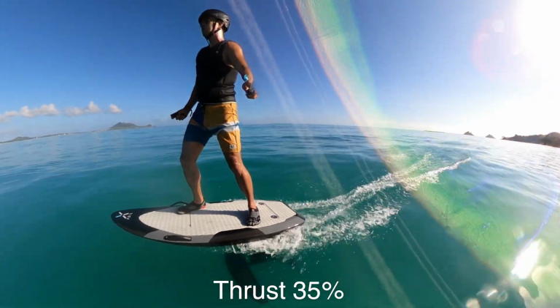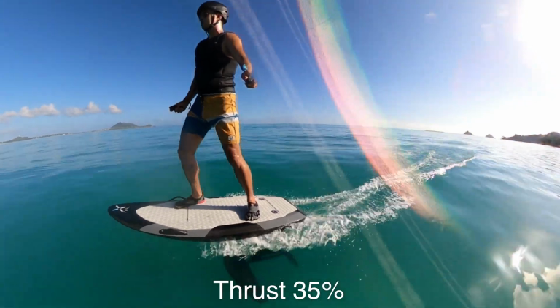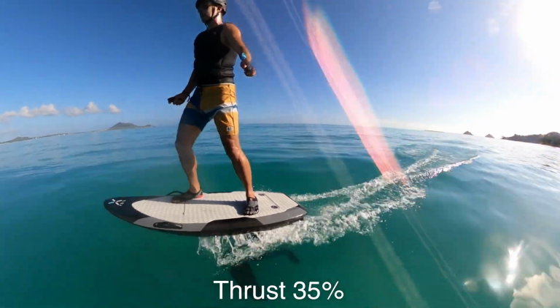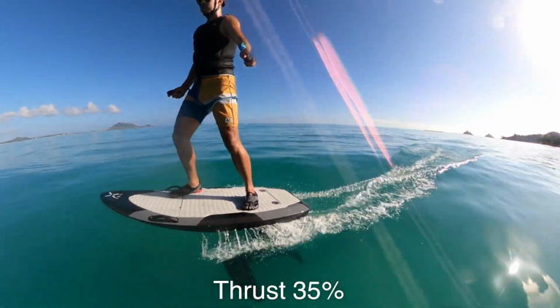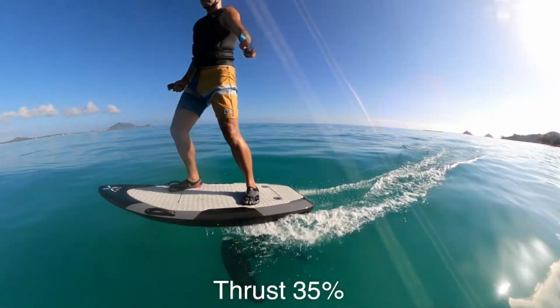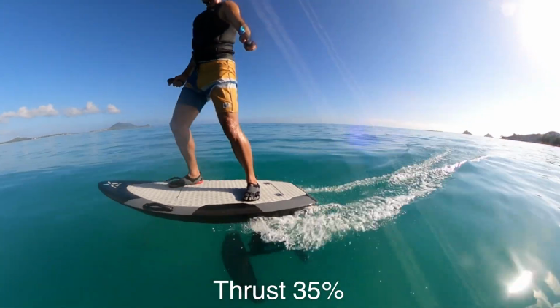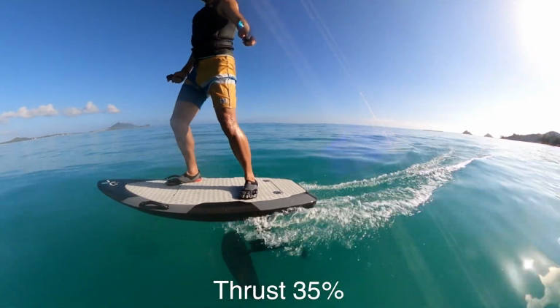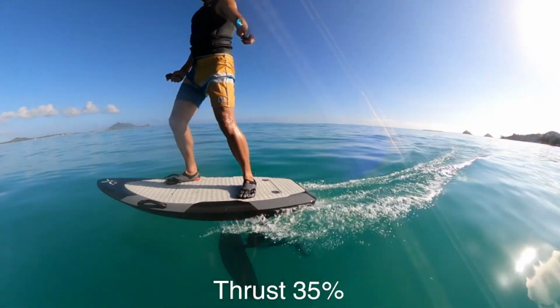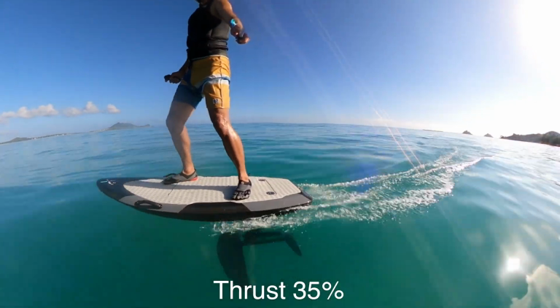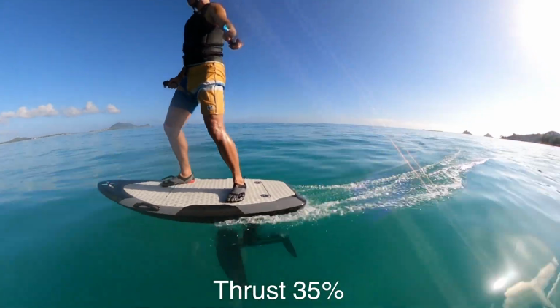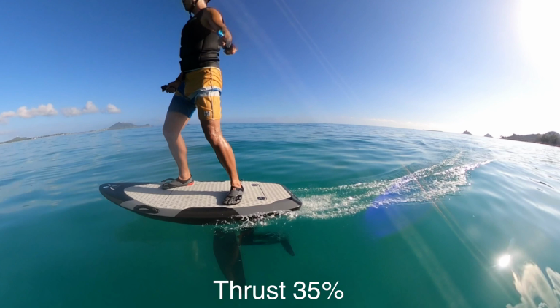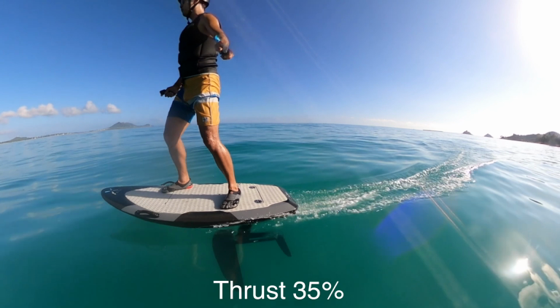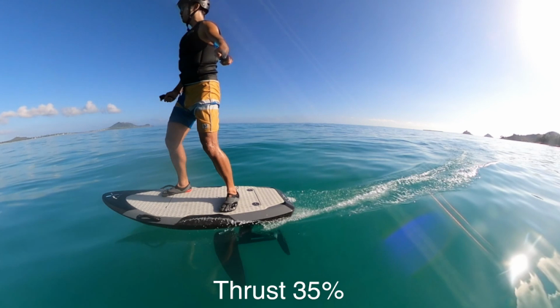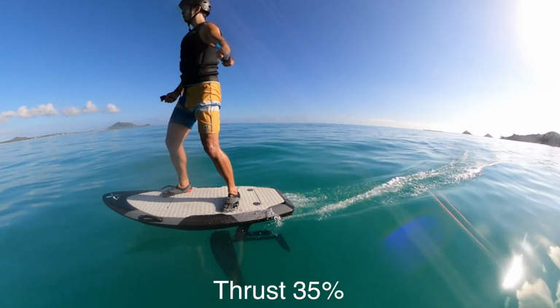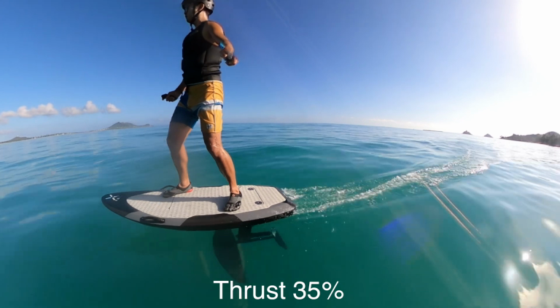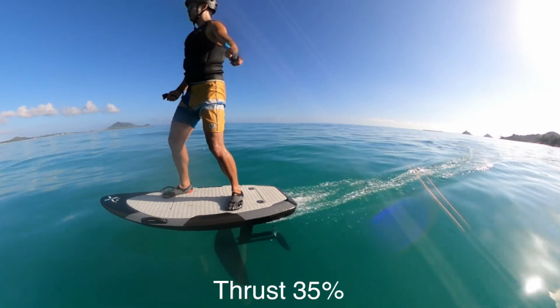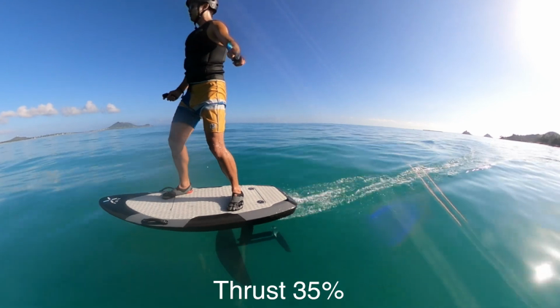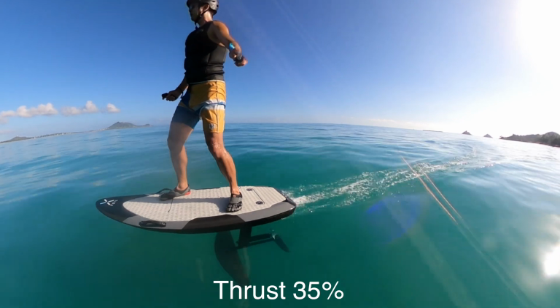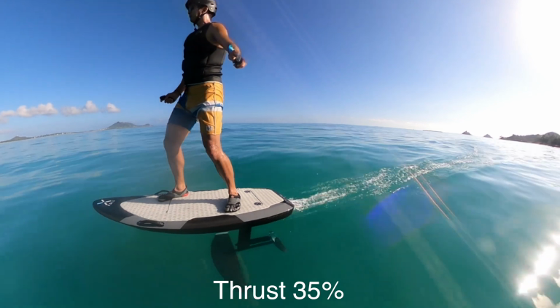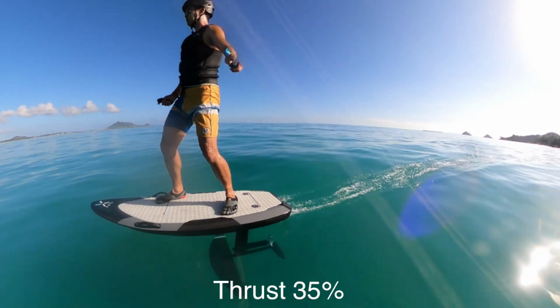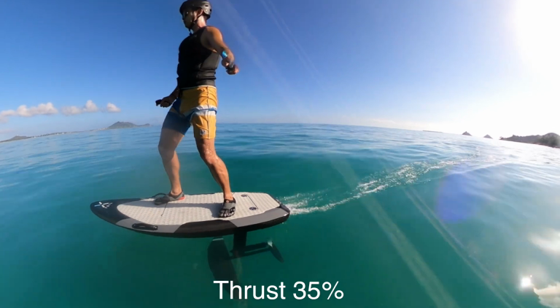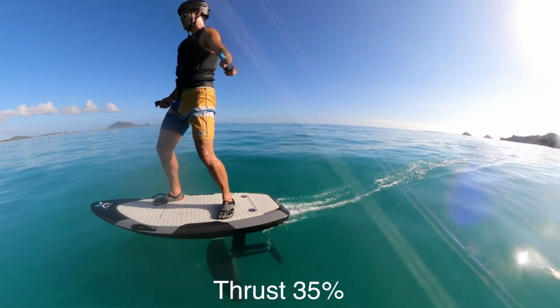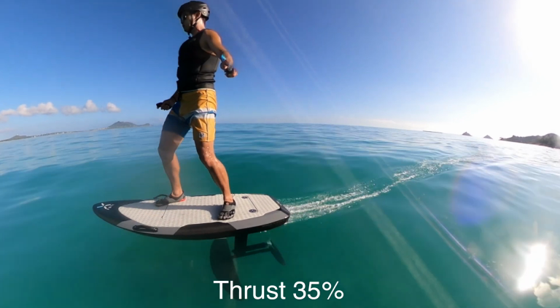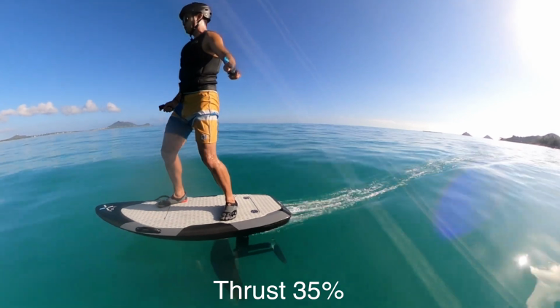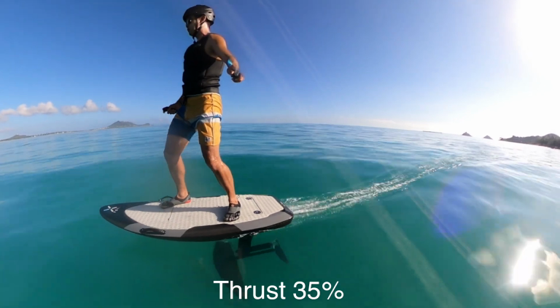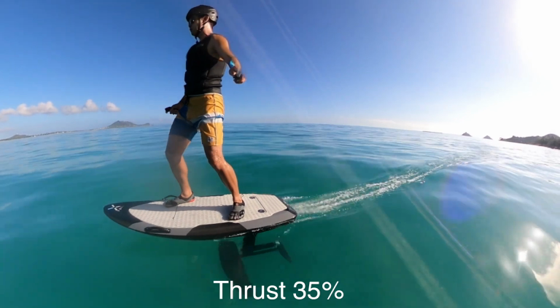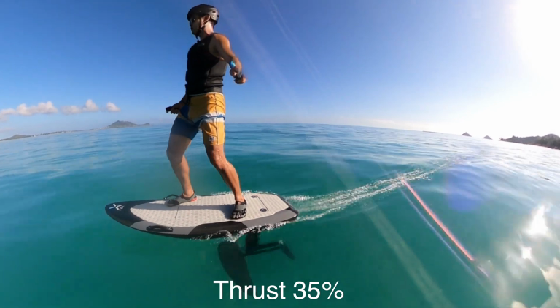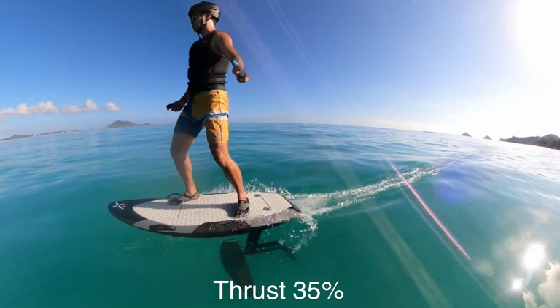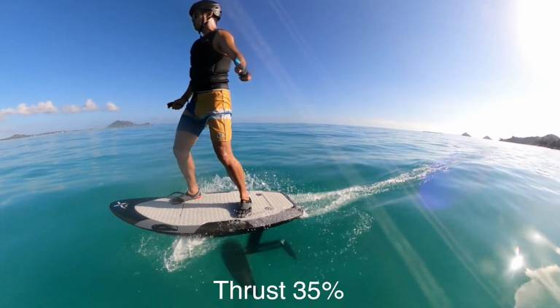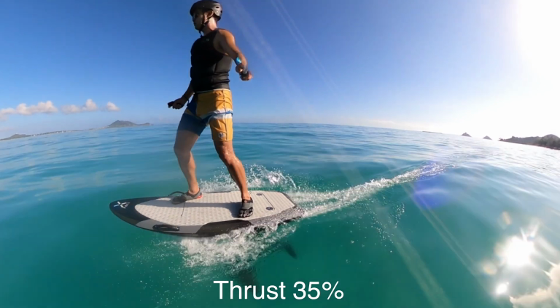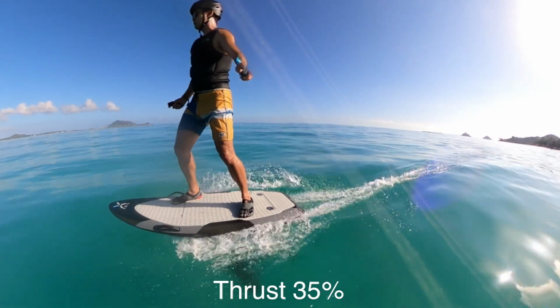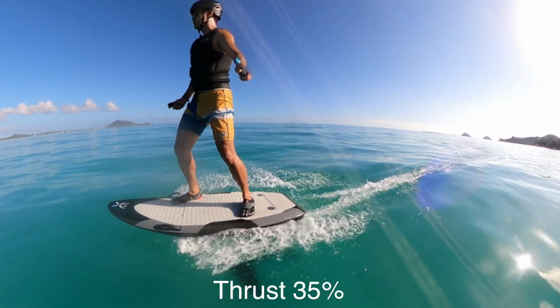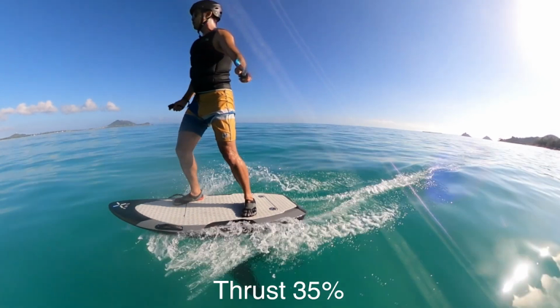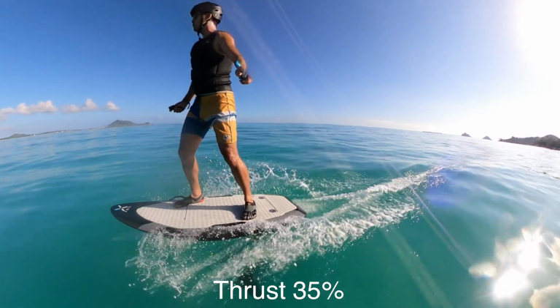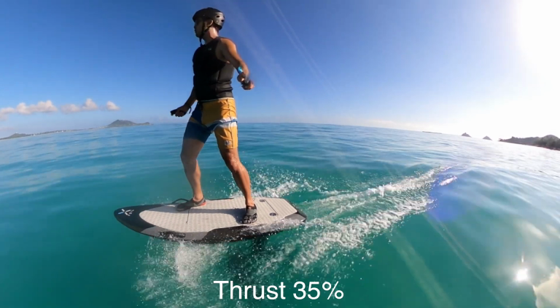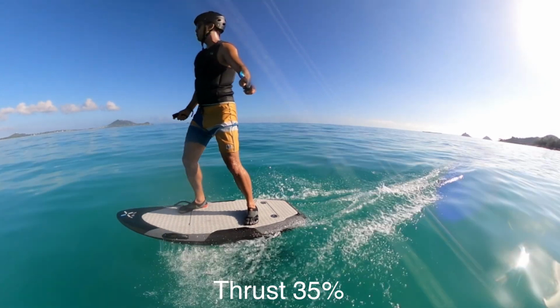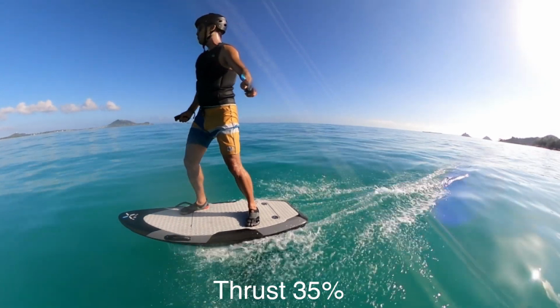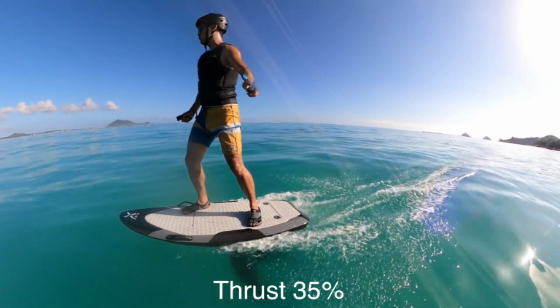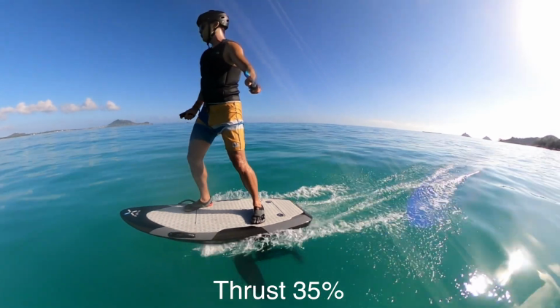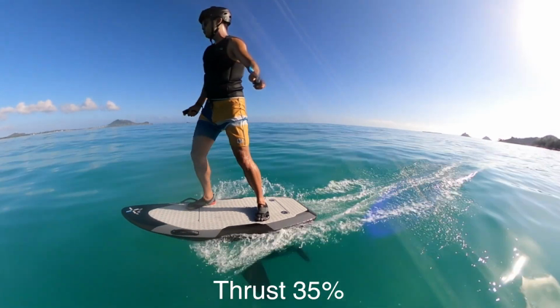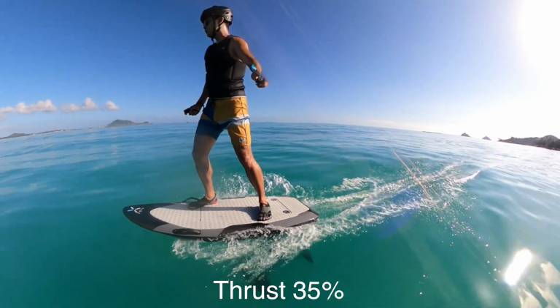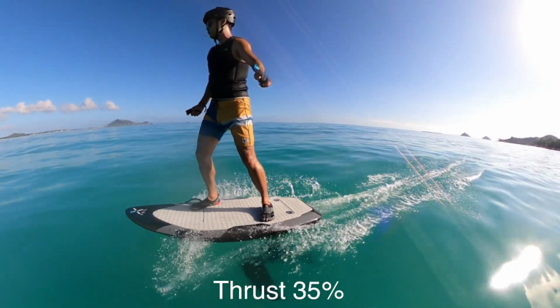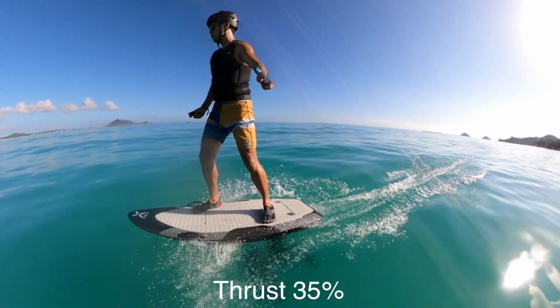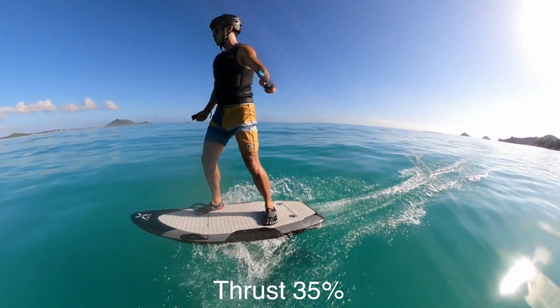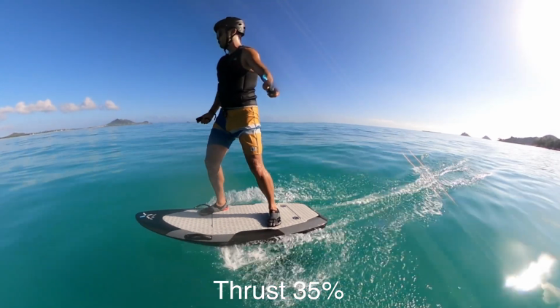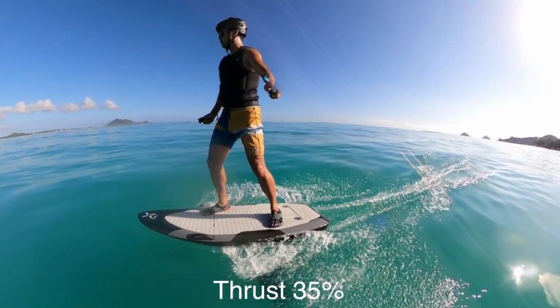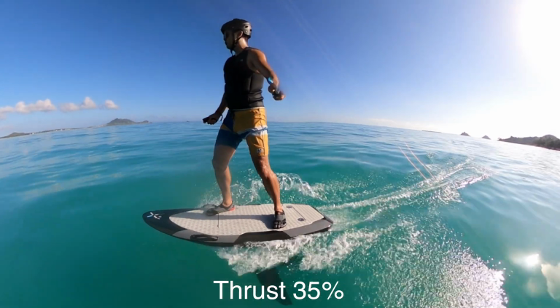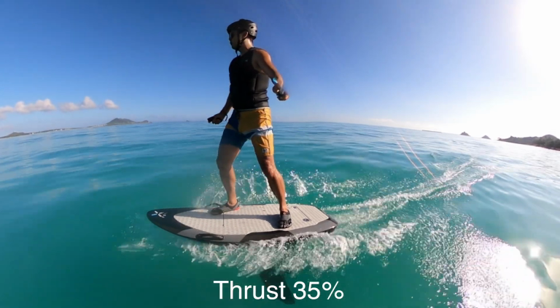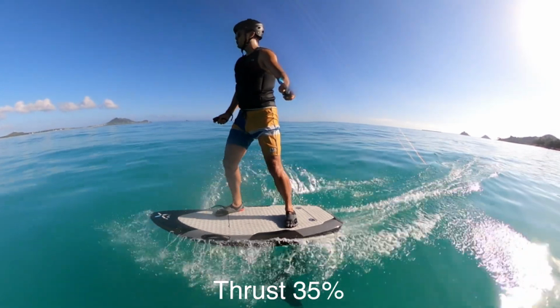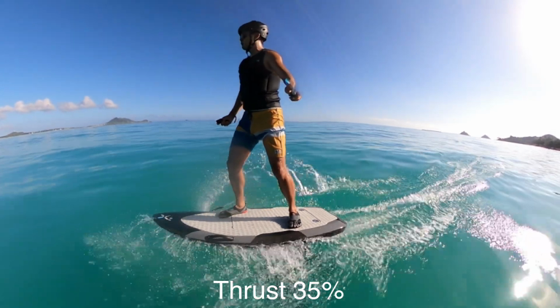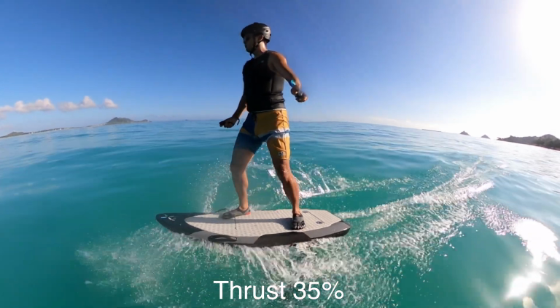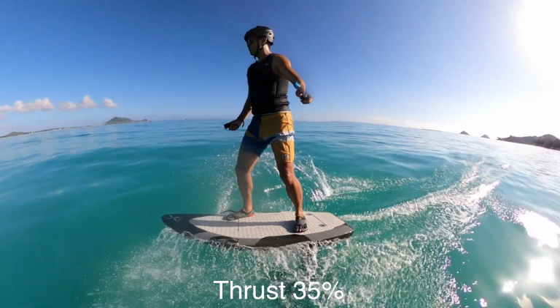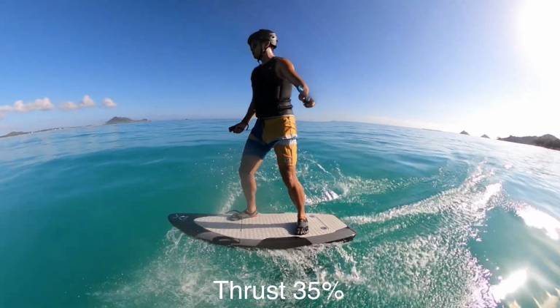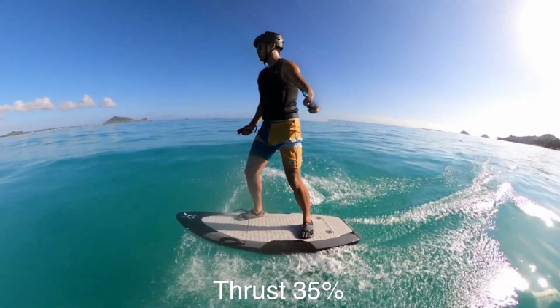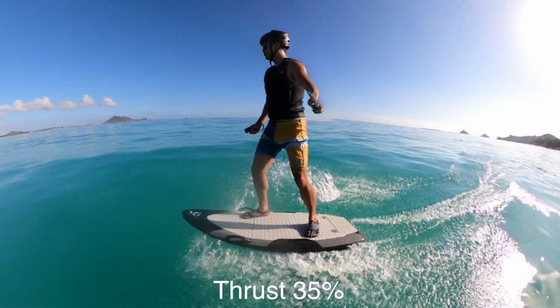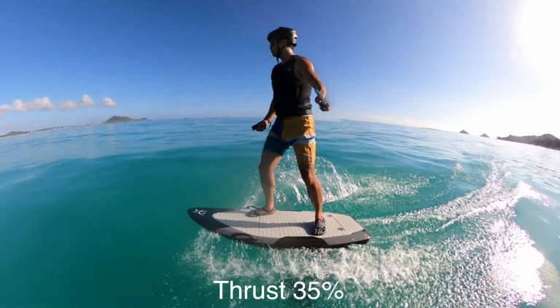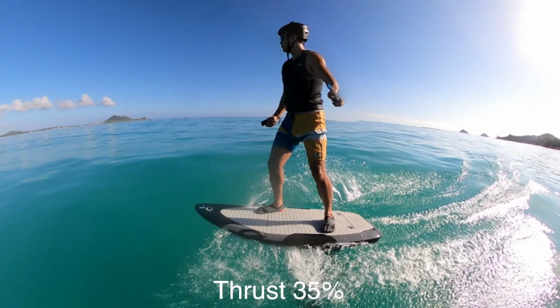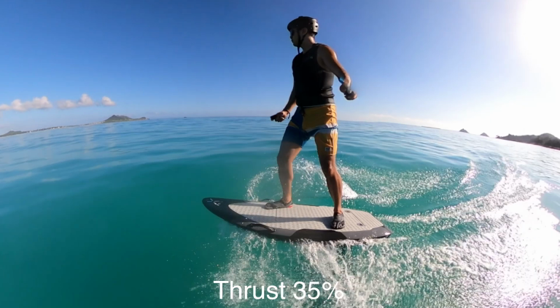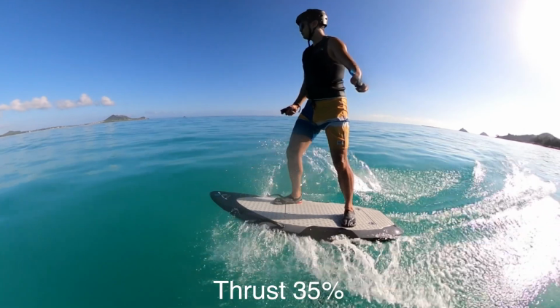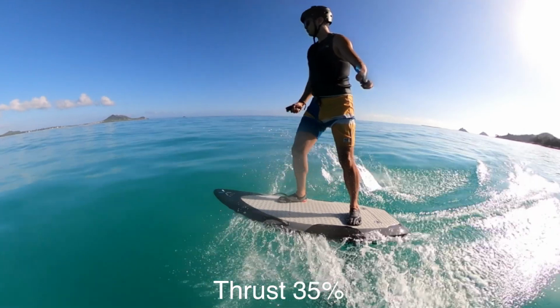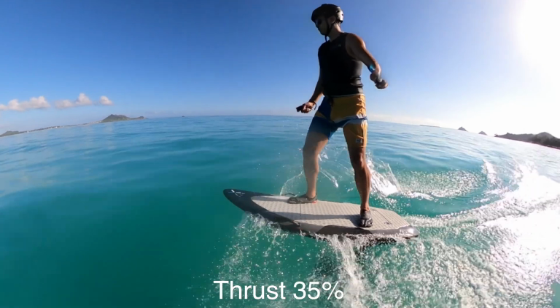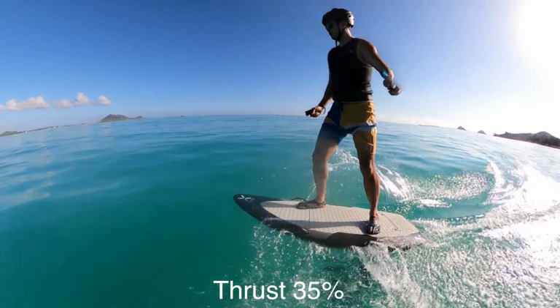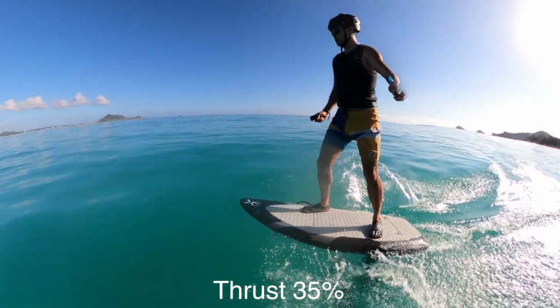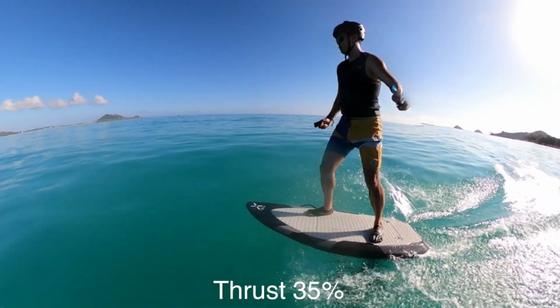Congratulations, you've taken flight for the first time. Take time to feel how the board reacts when you're taking off and landing.